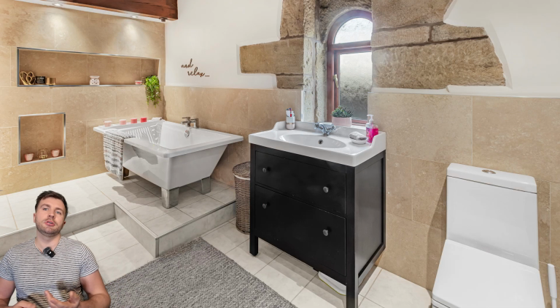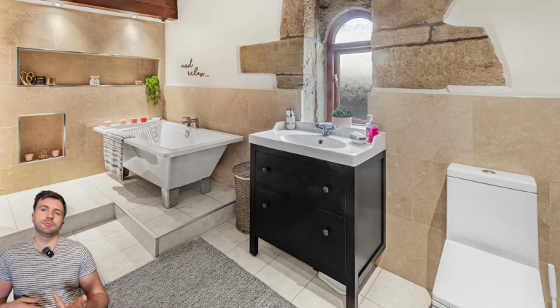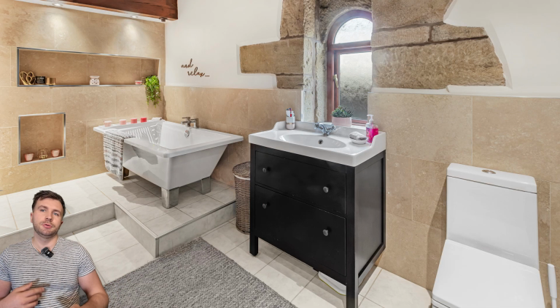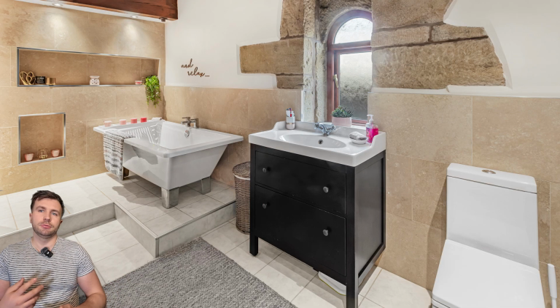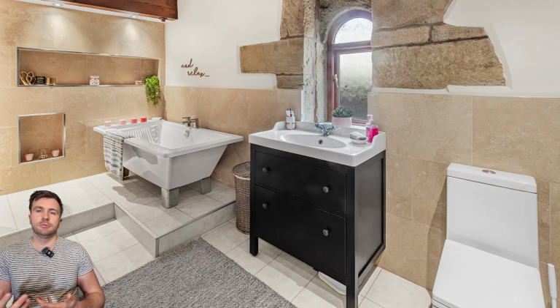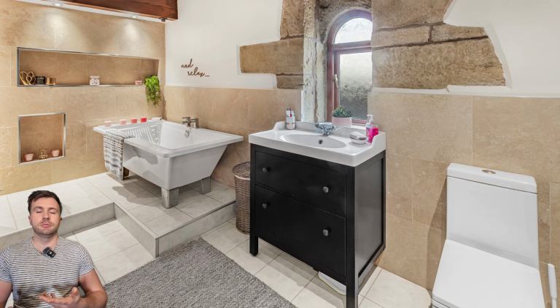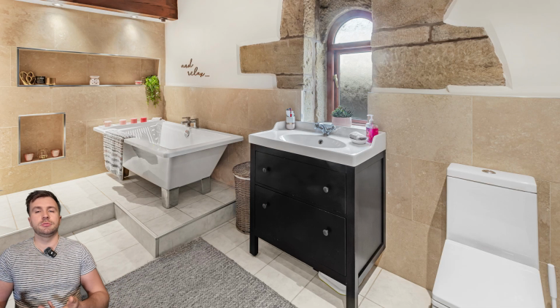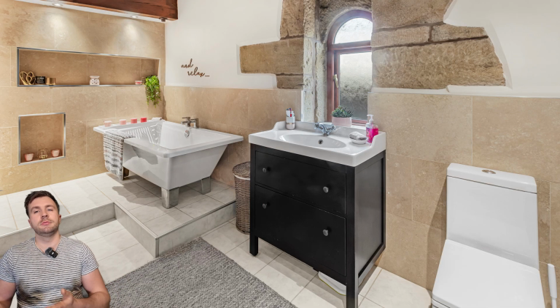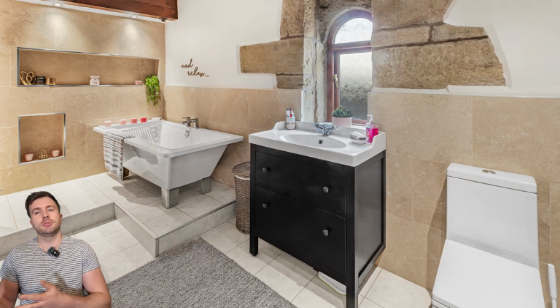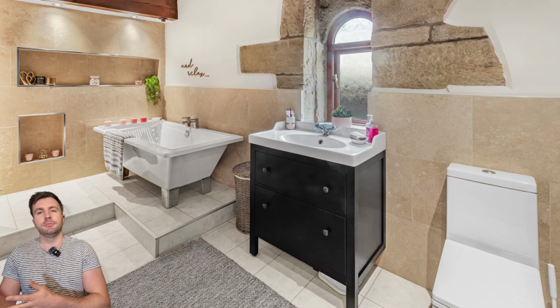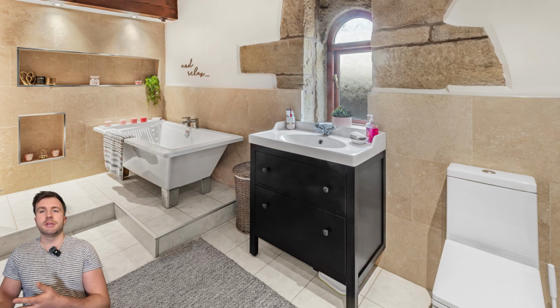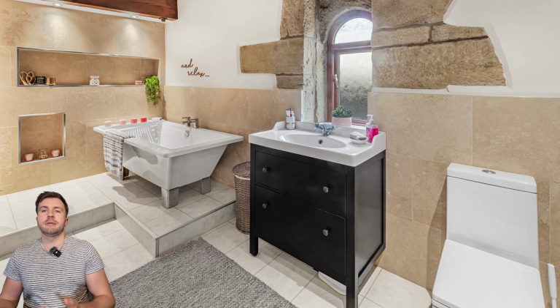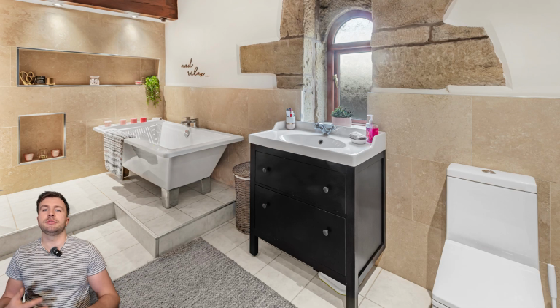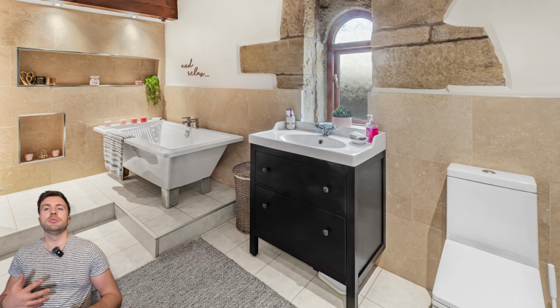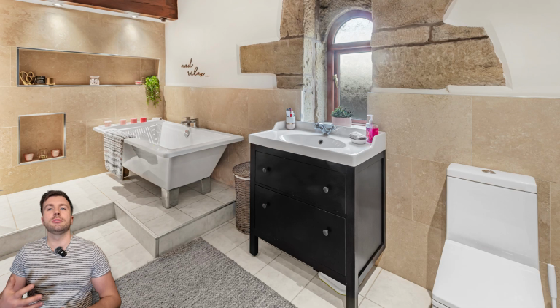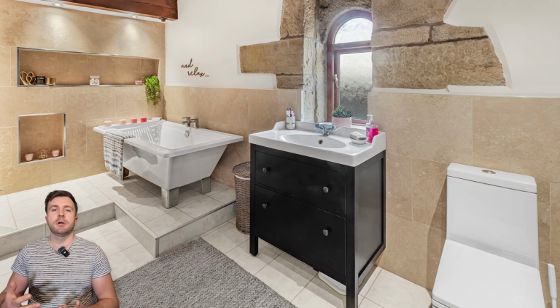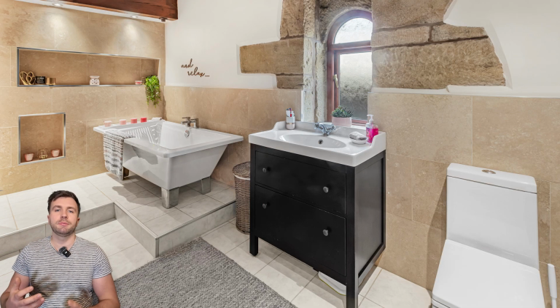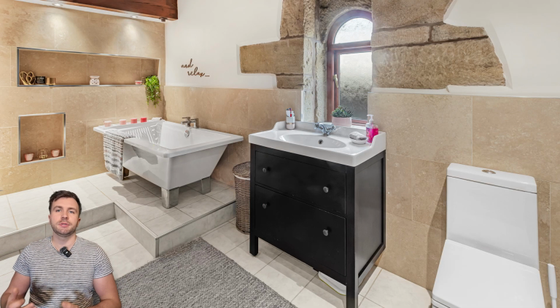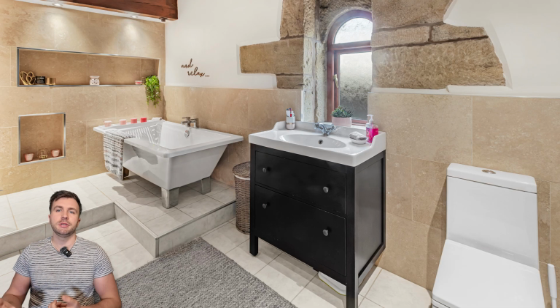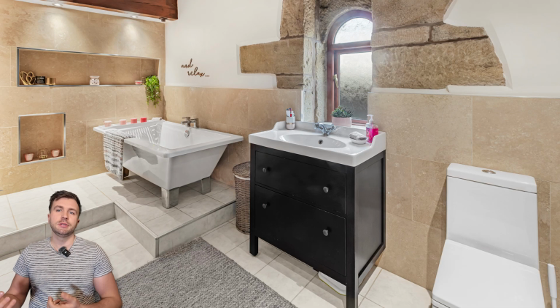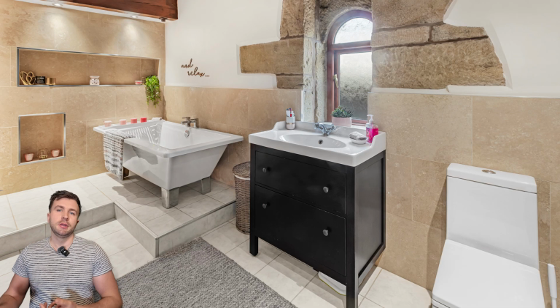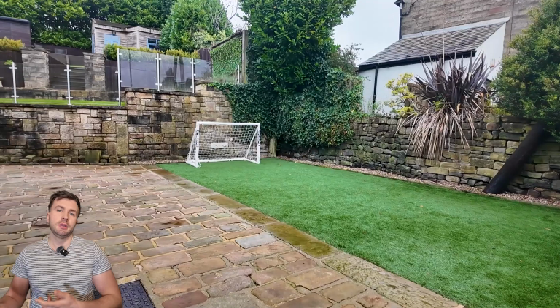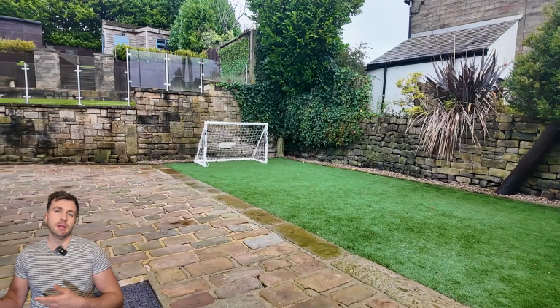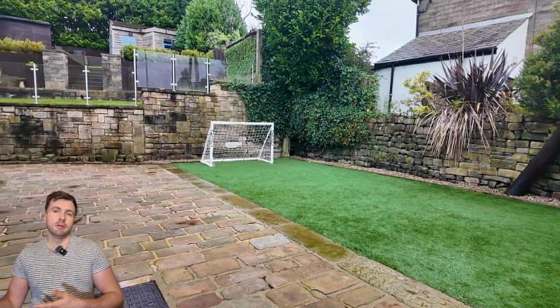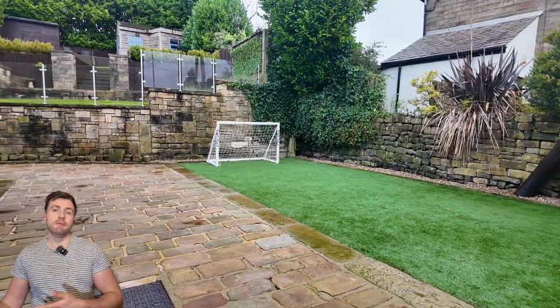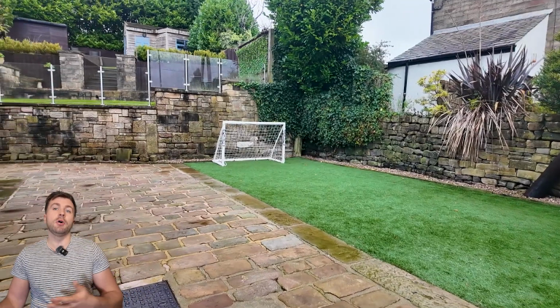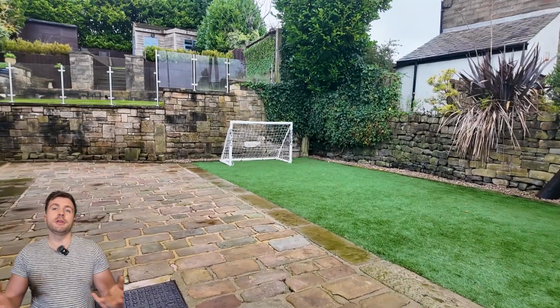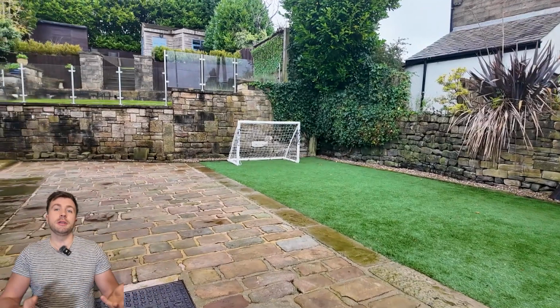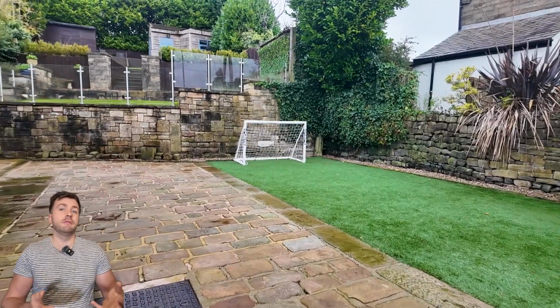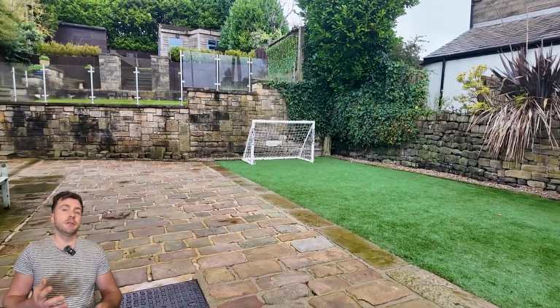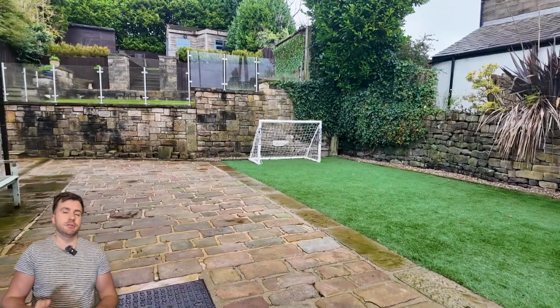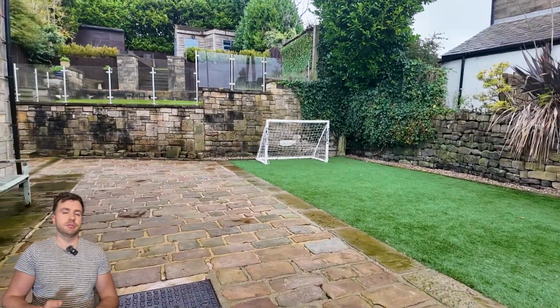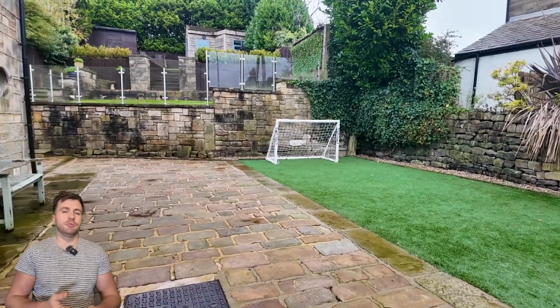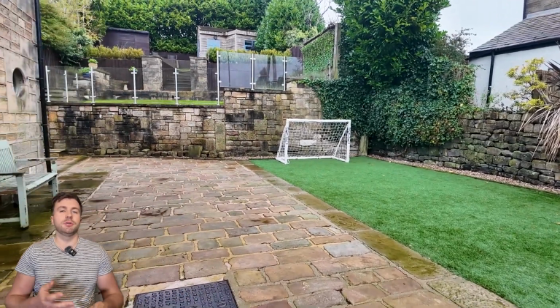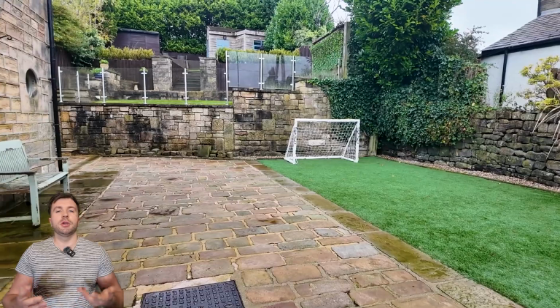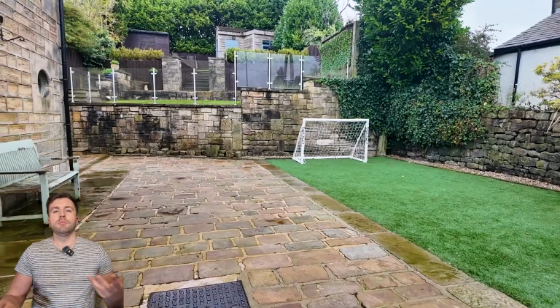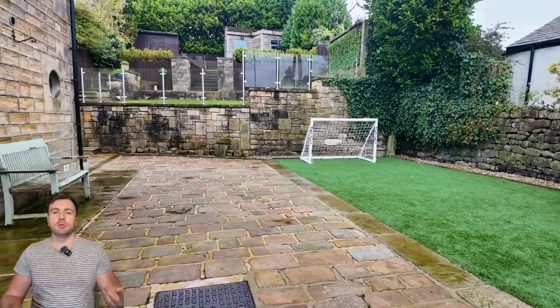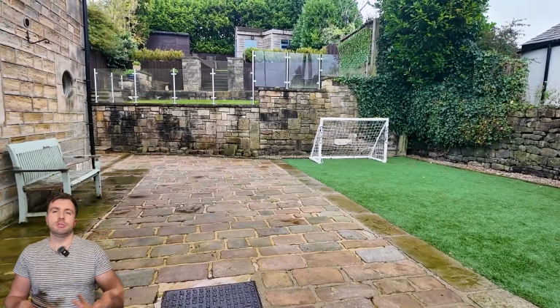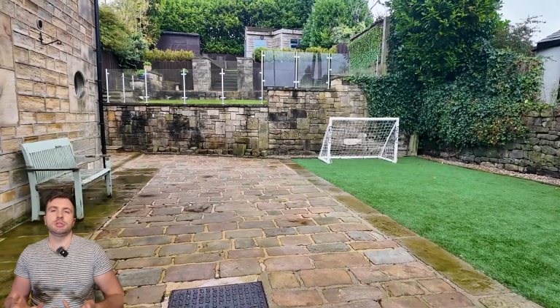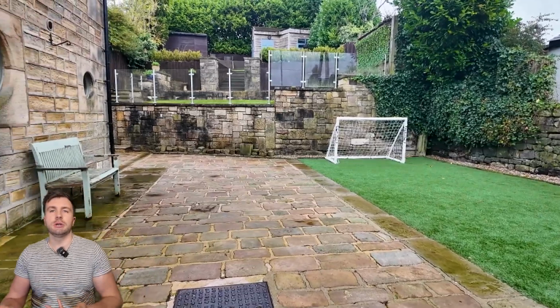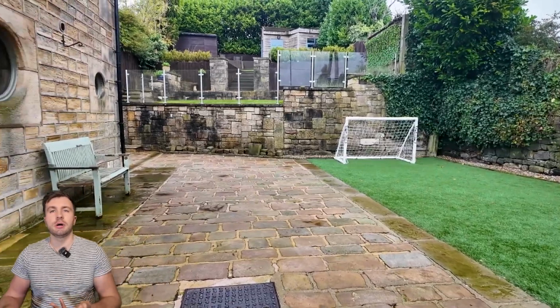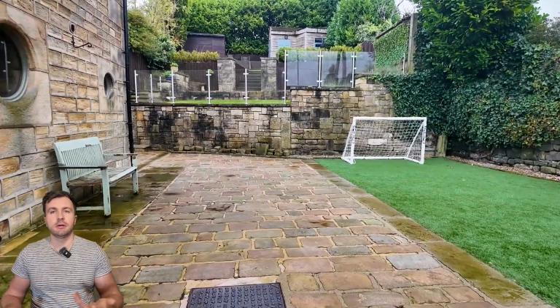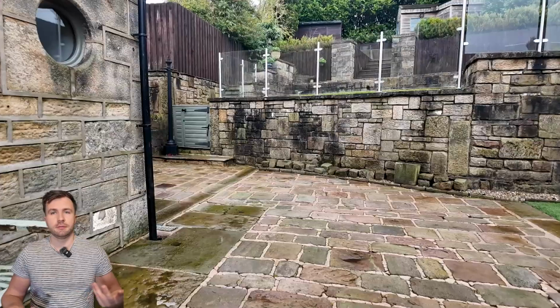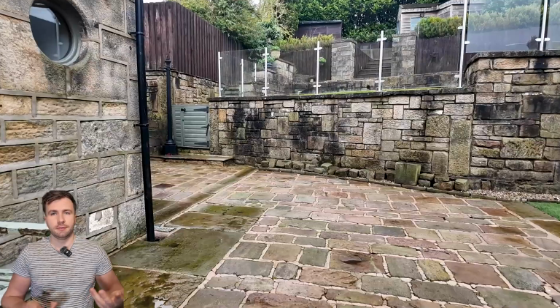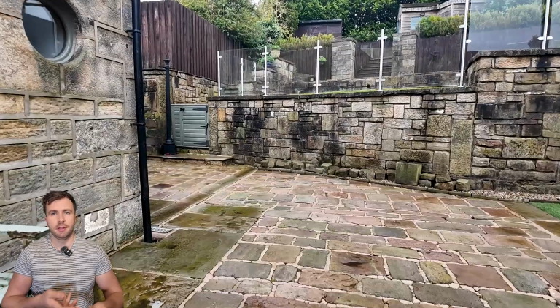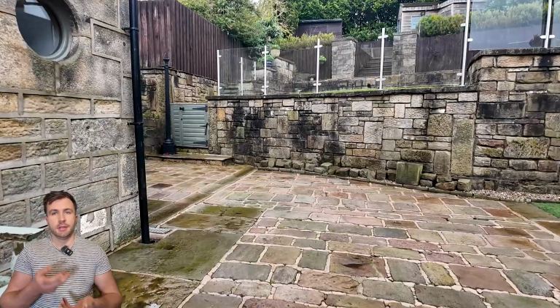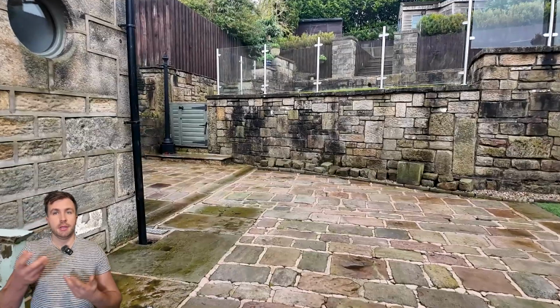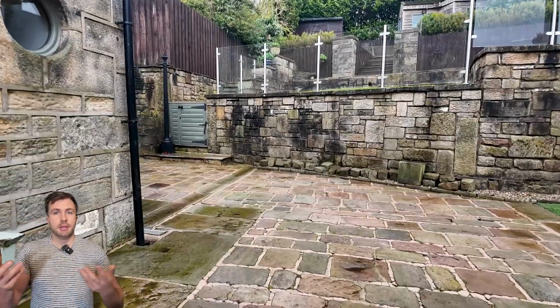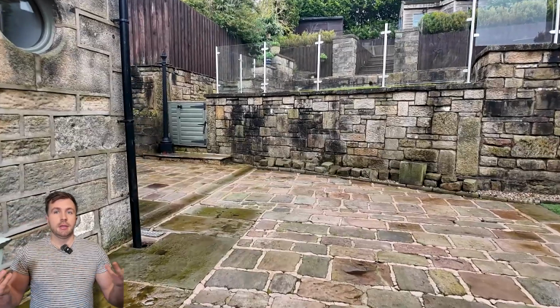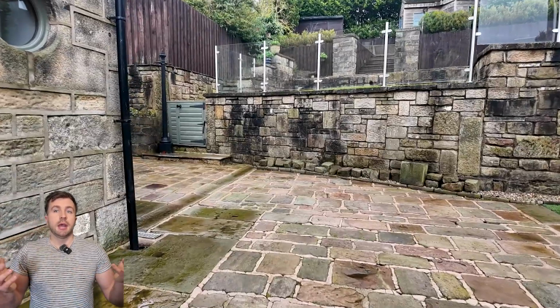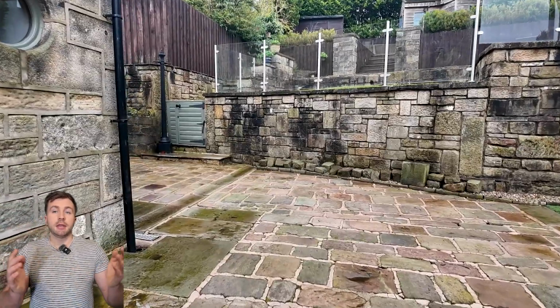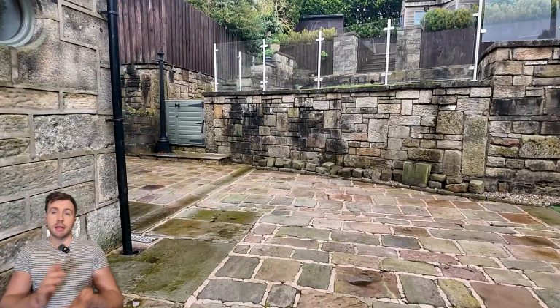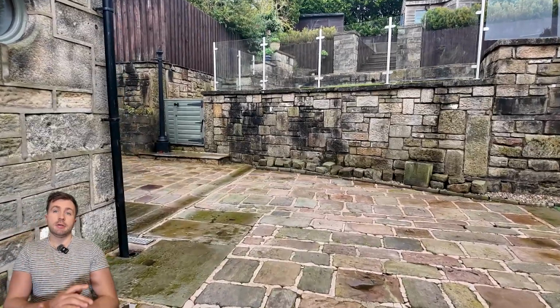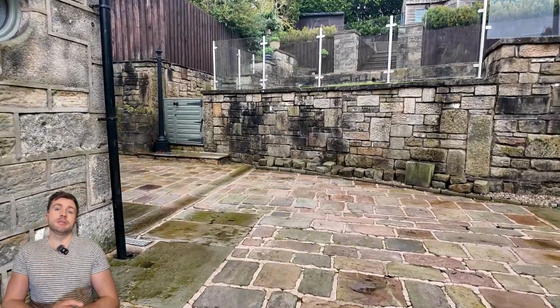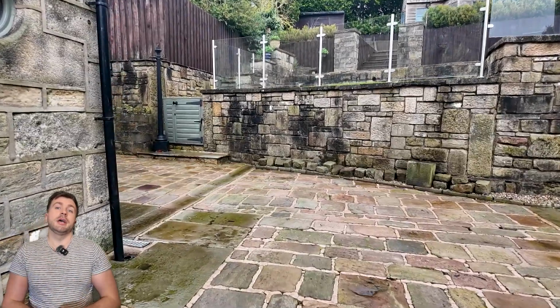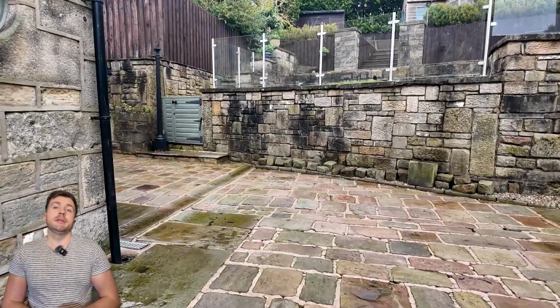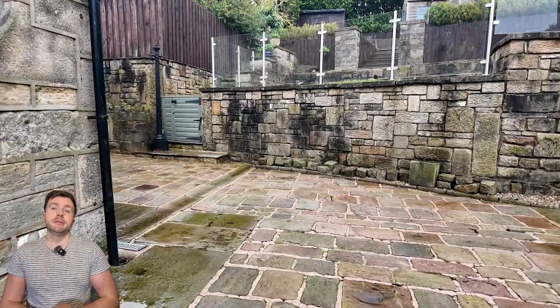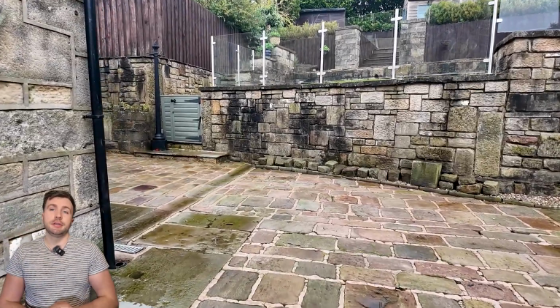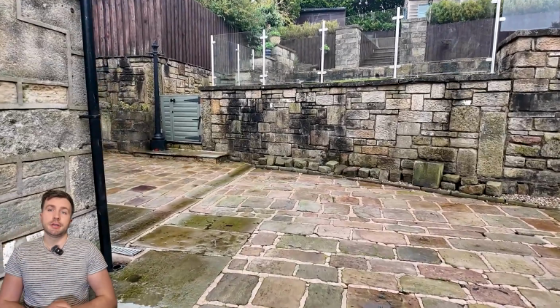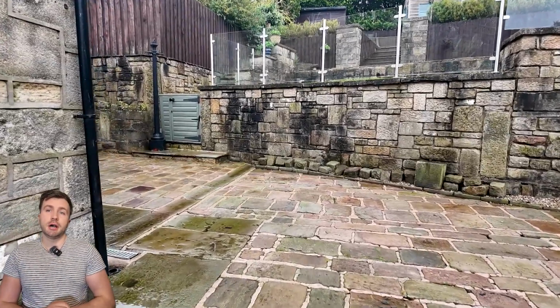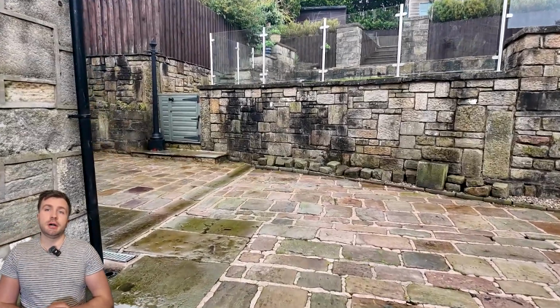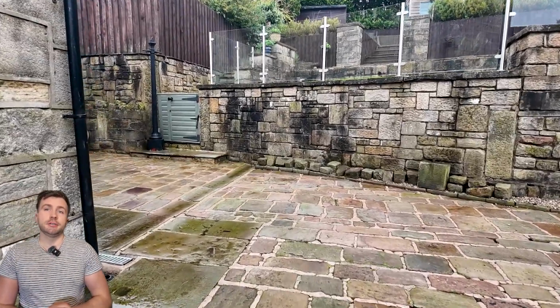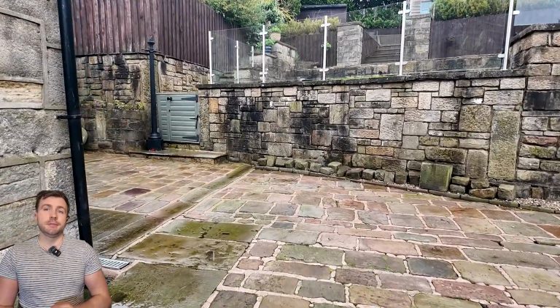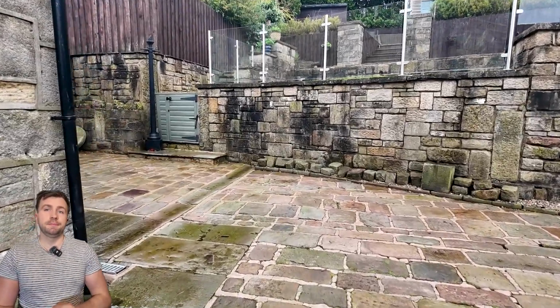Also highlighting features that we want to highlight, and sometimes — not necessarily in this house but in other properties — avoiding features that we don't want to show off. Then heading outside into the garden.